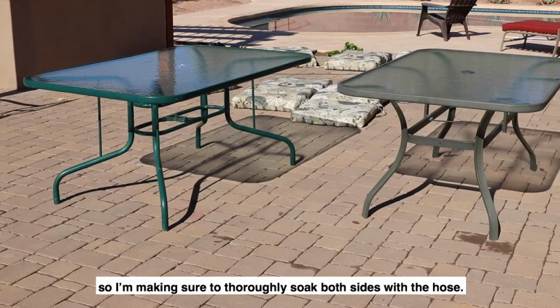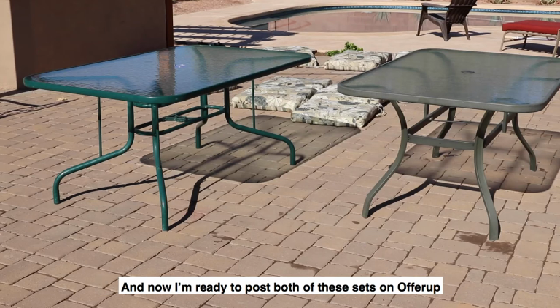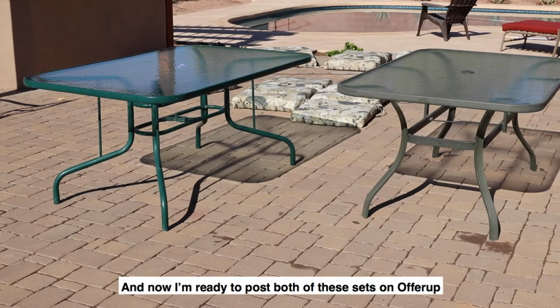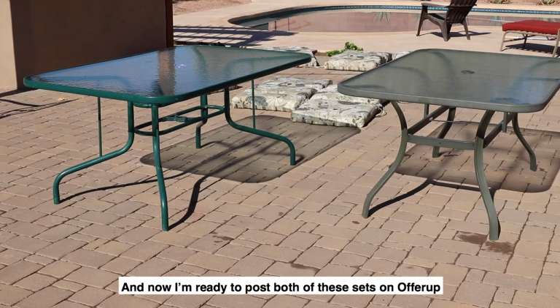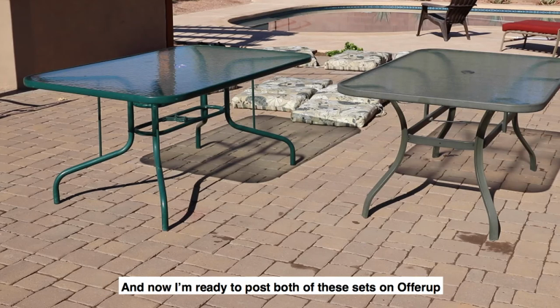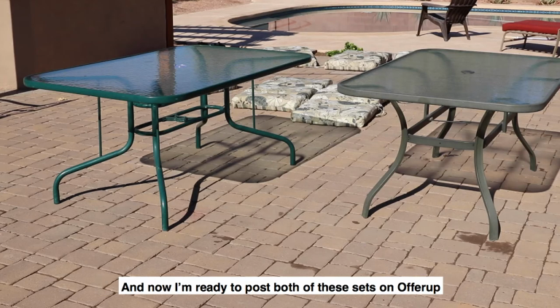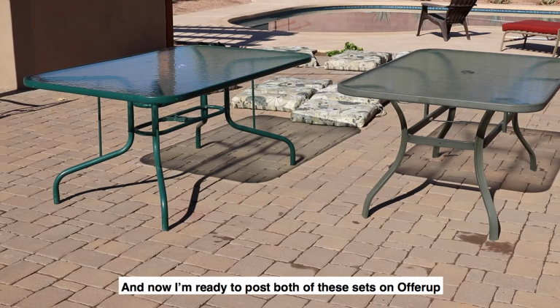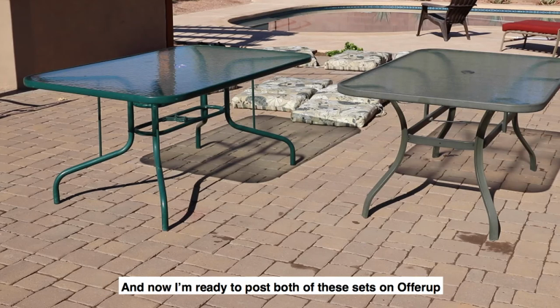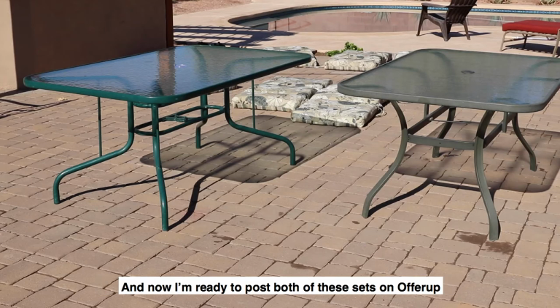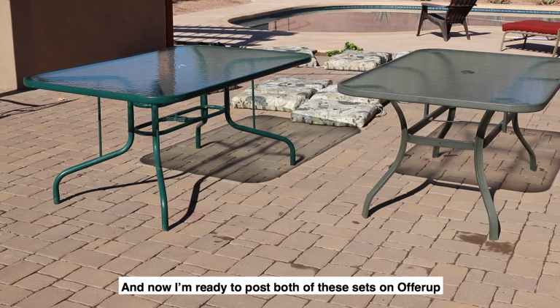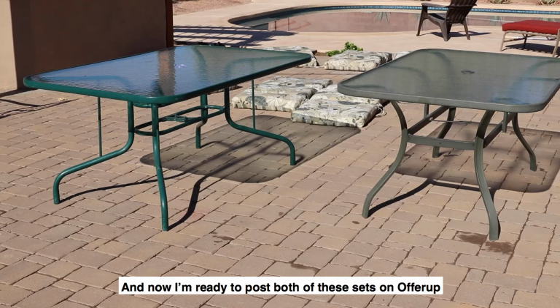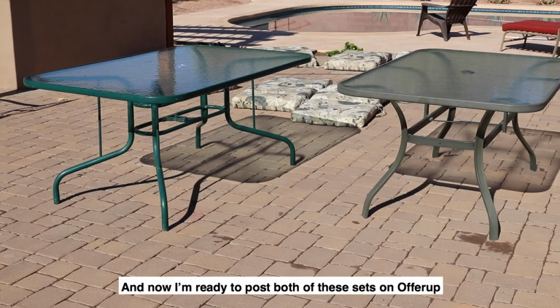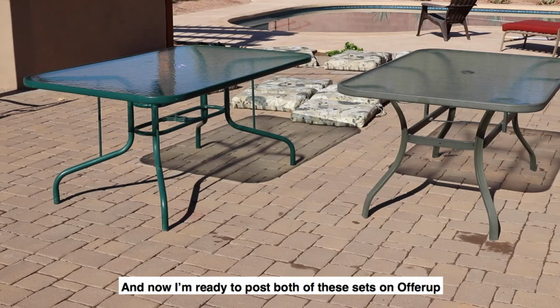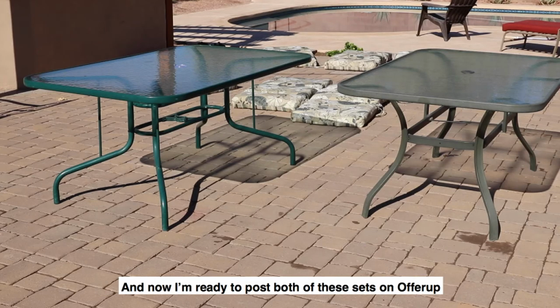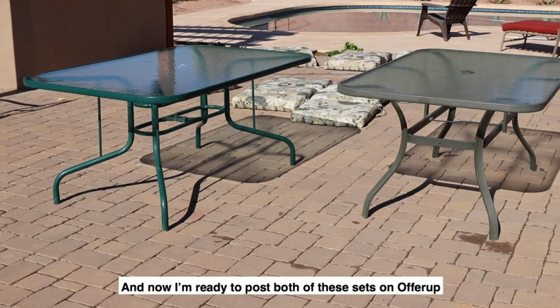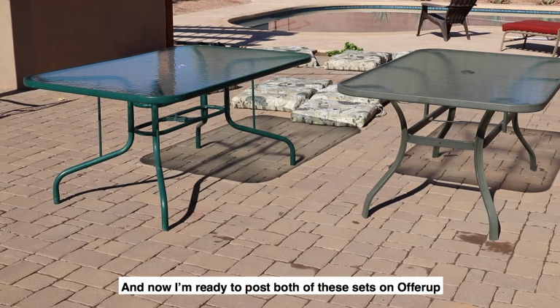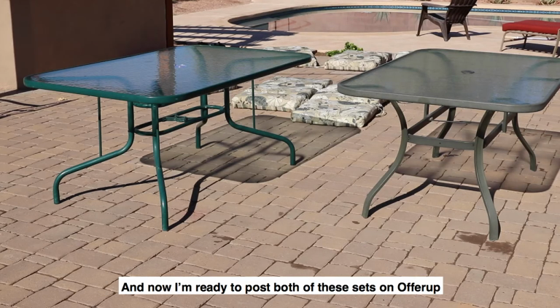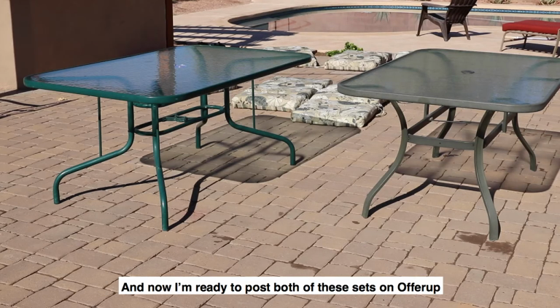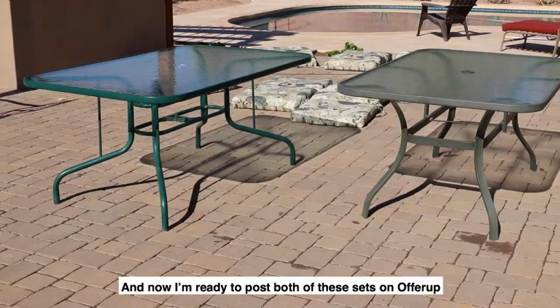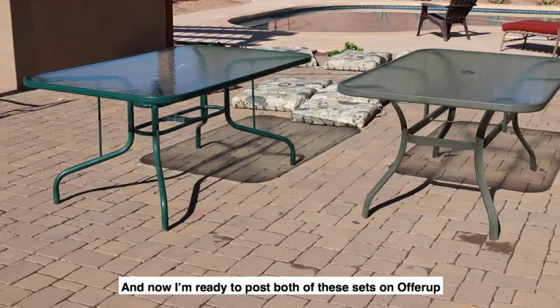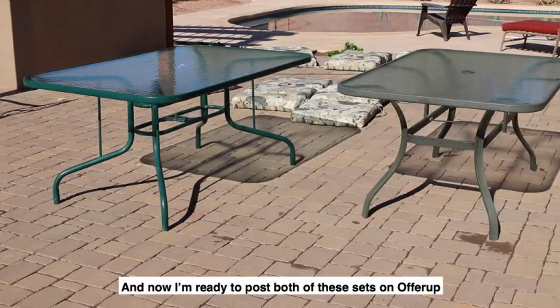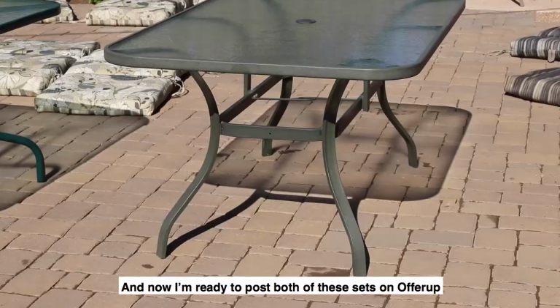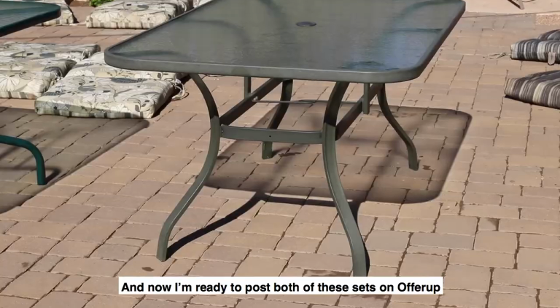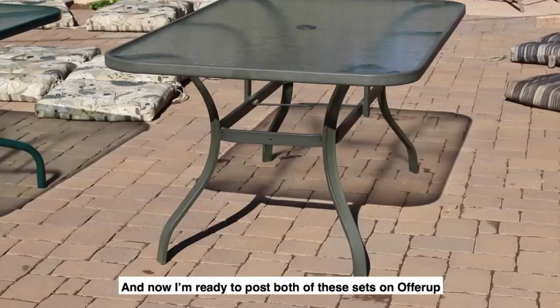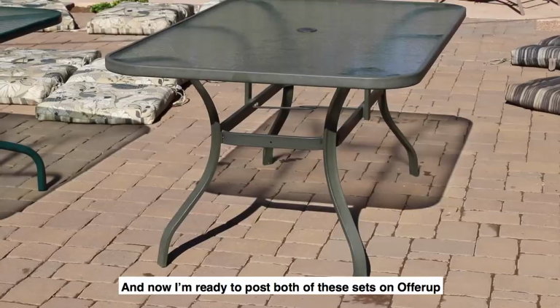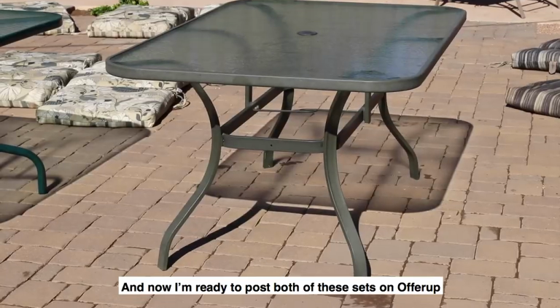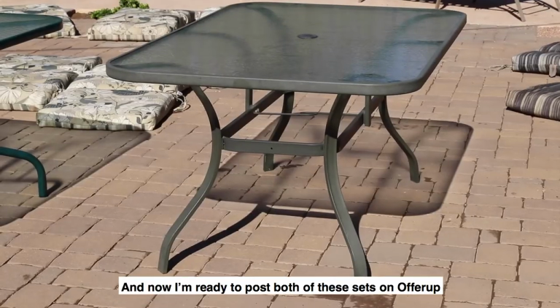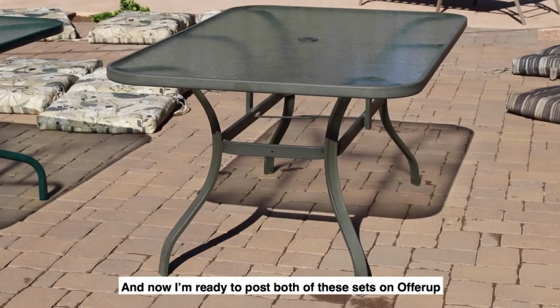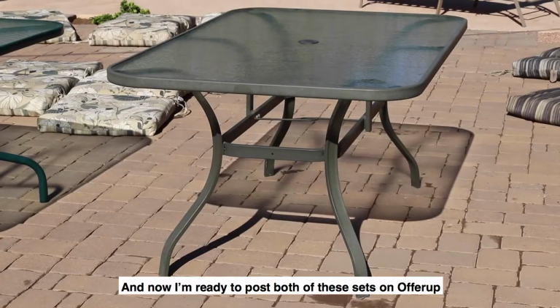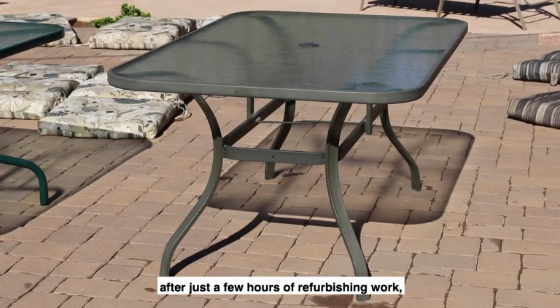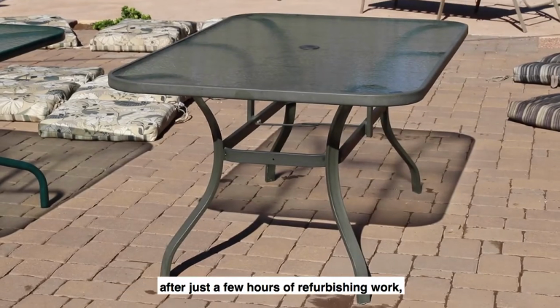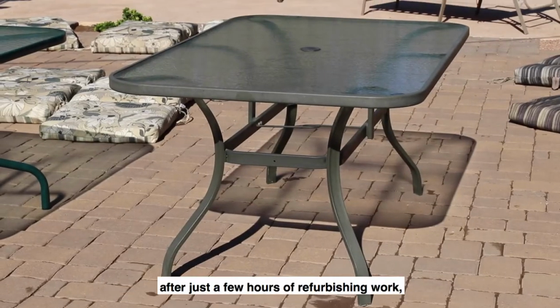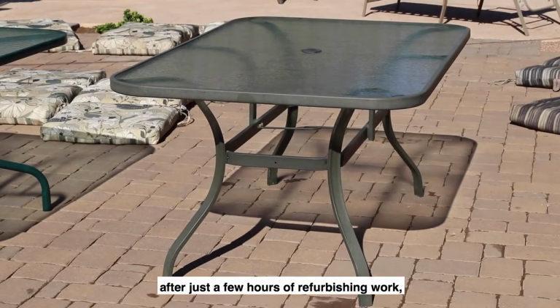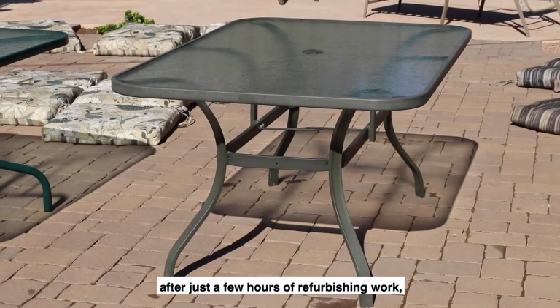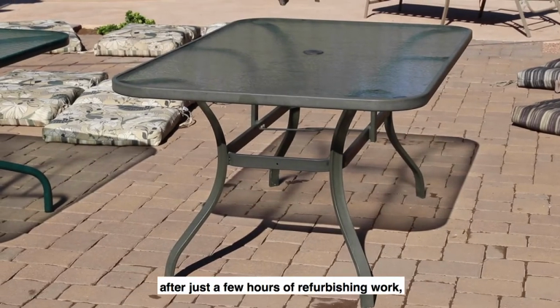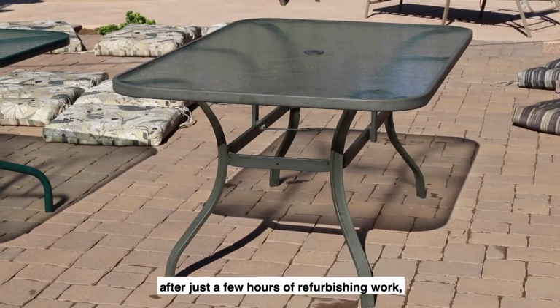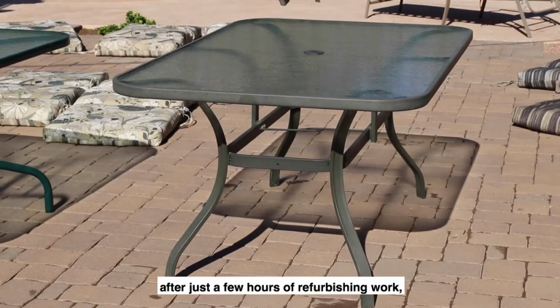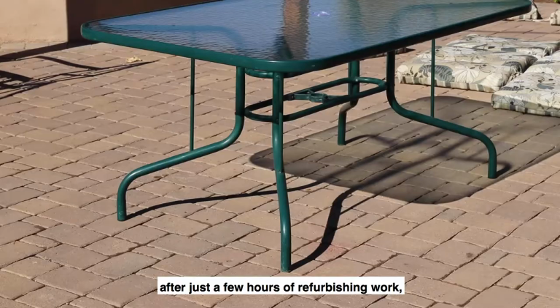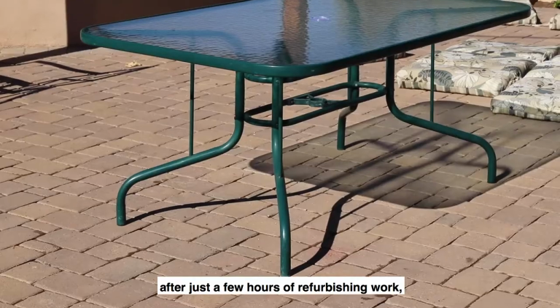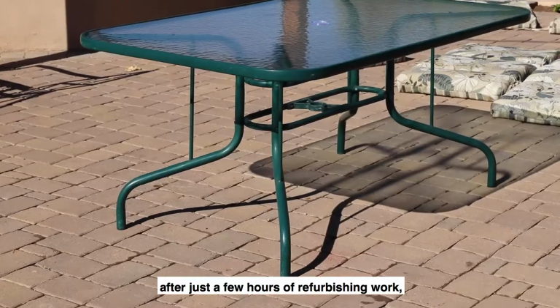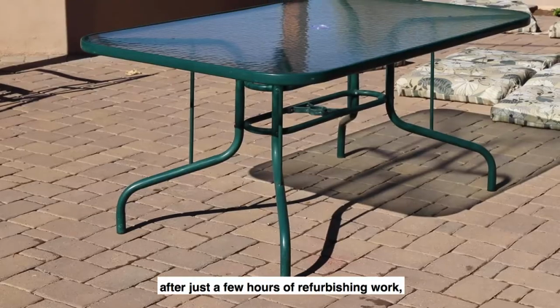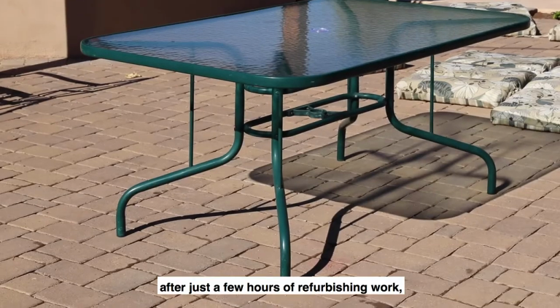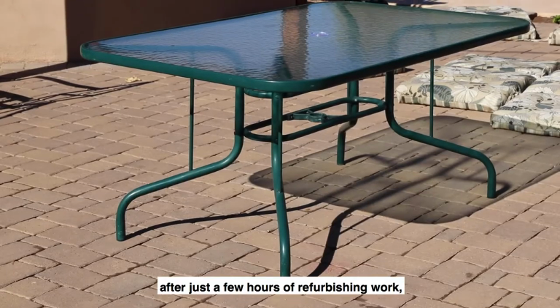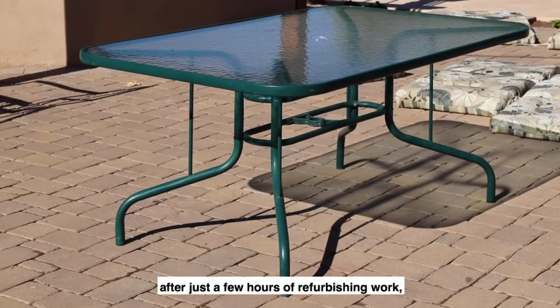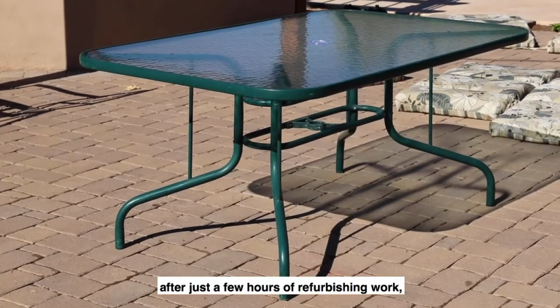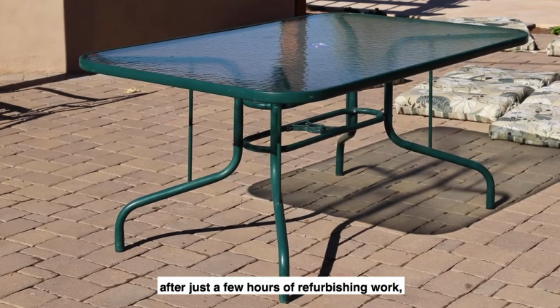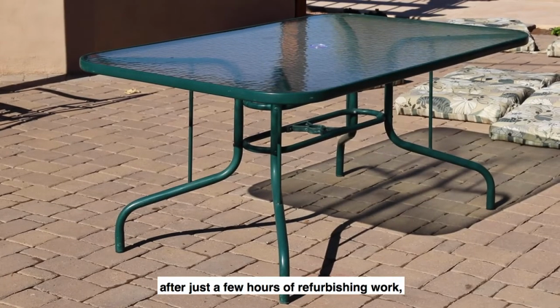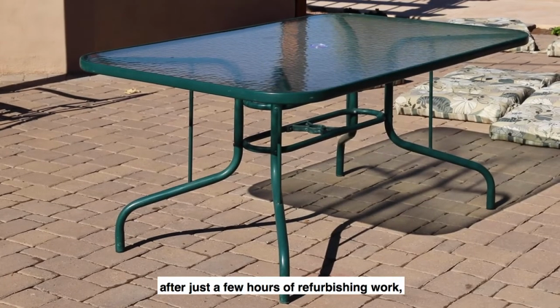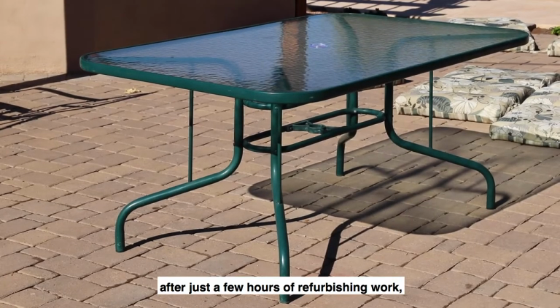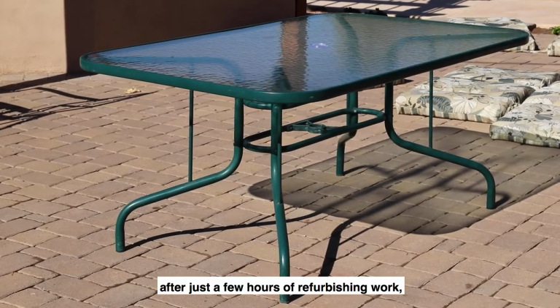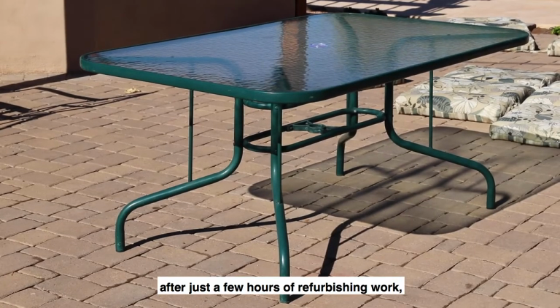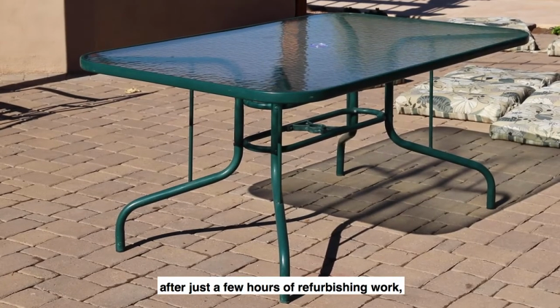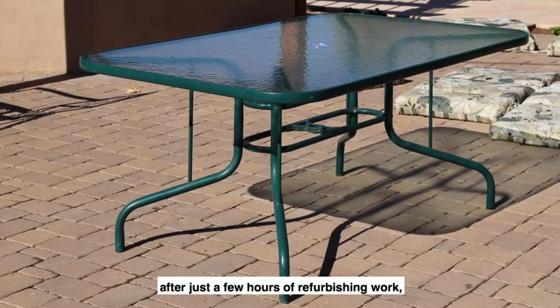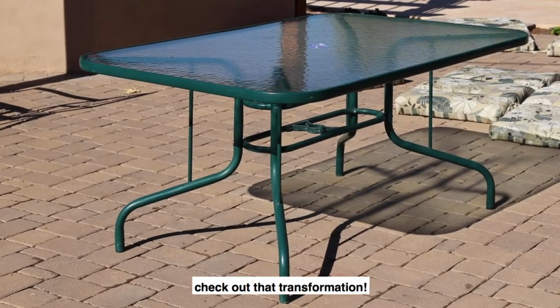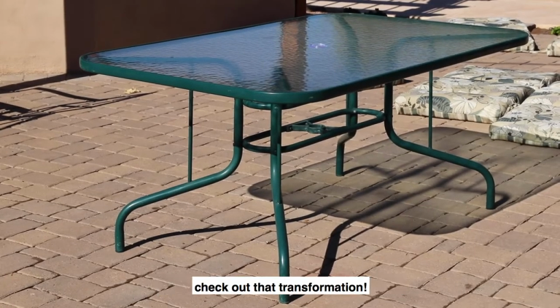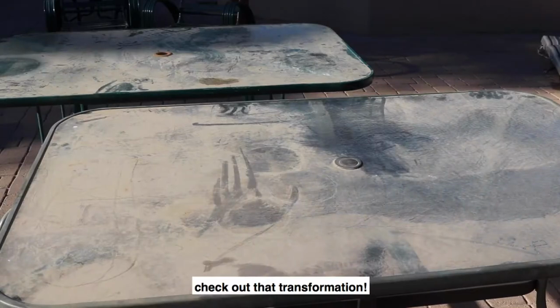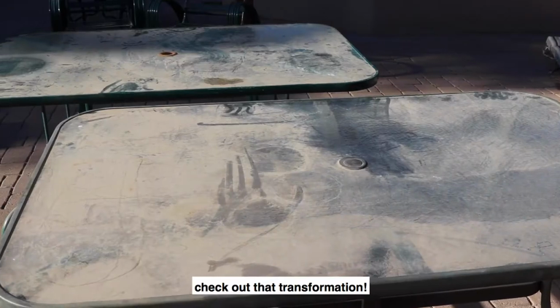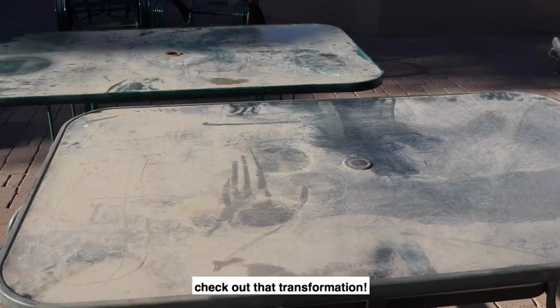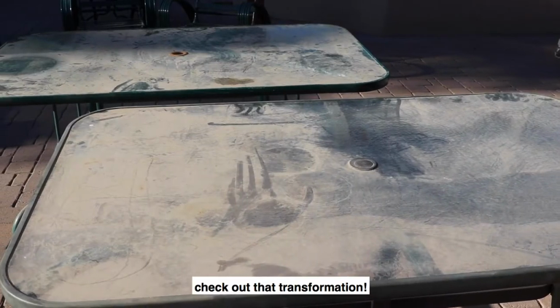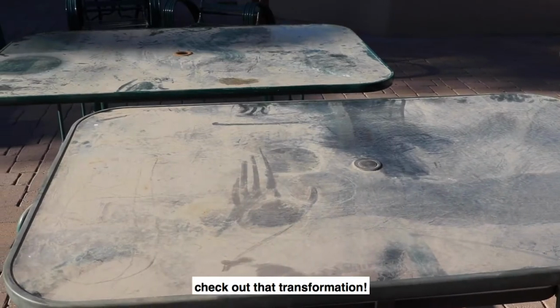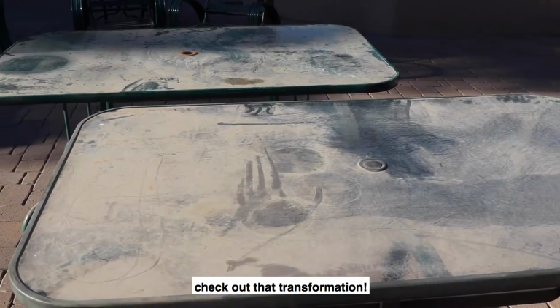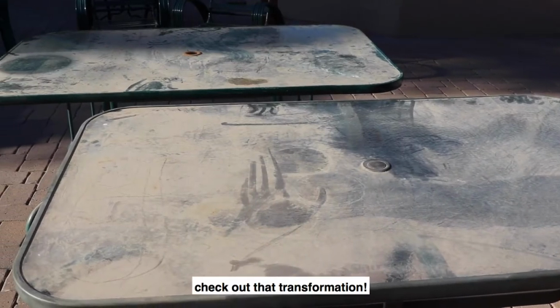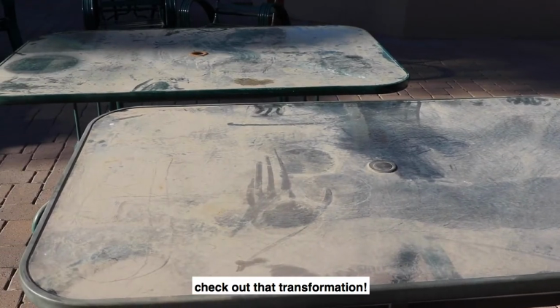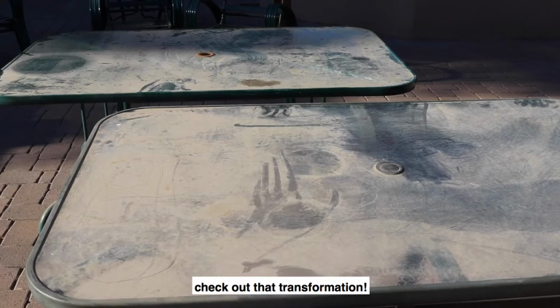And now I'm ready to post both of these sets on OfferUp after just a few hours of refurbishing work. Check out that transformation!